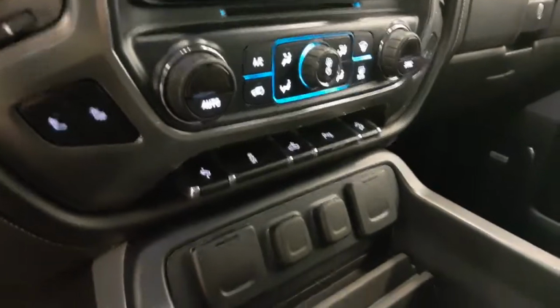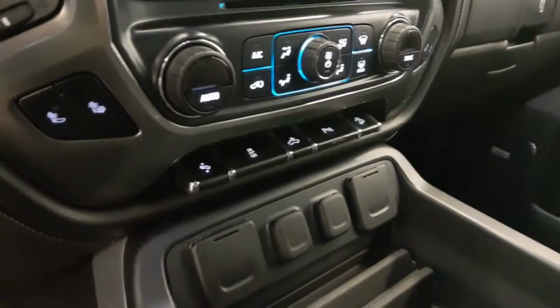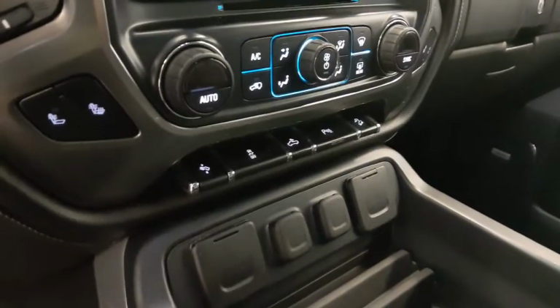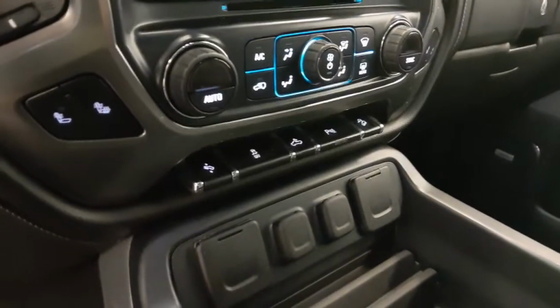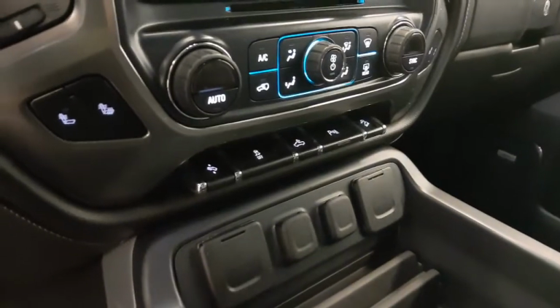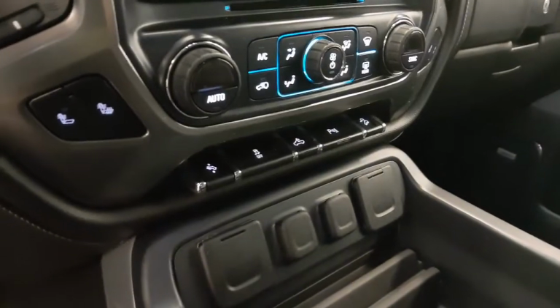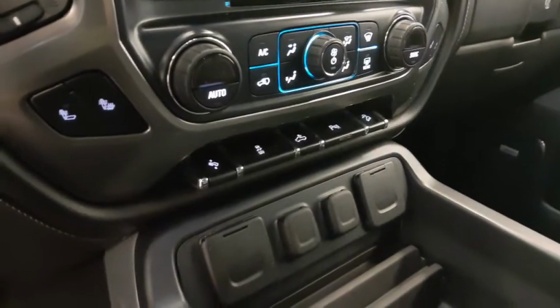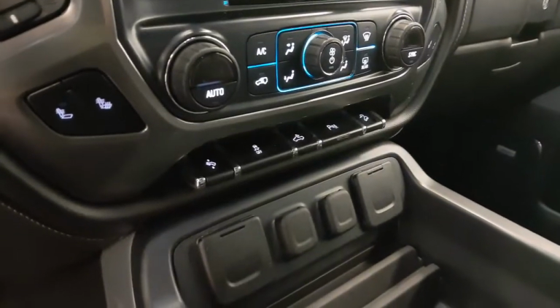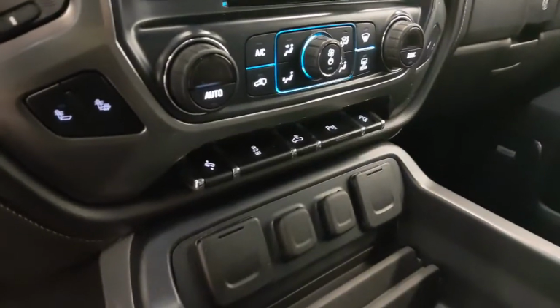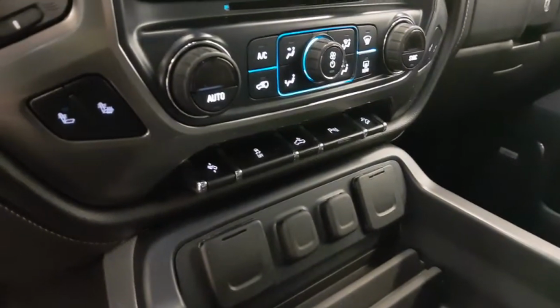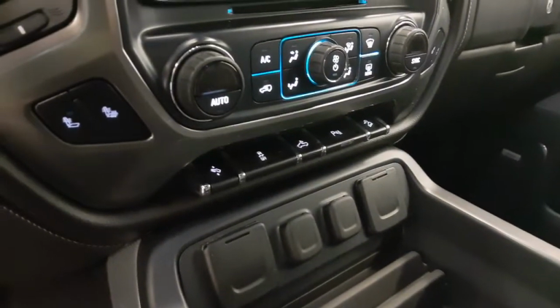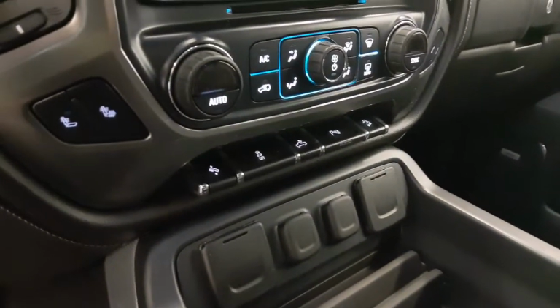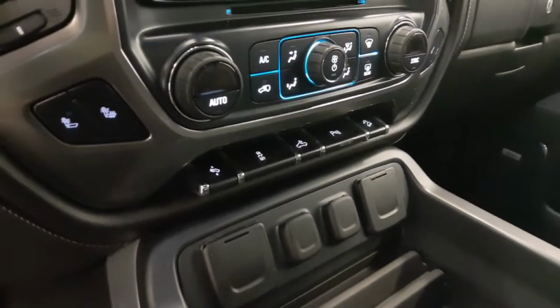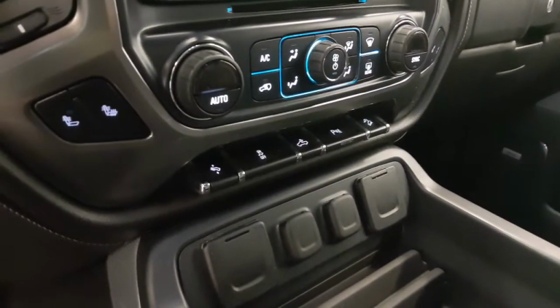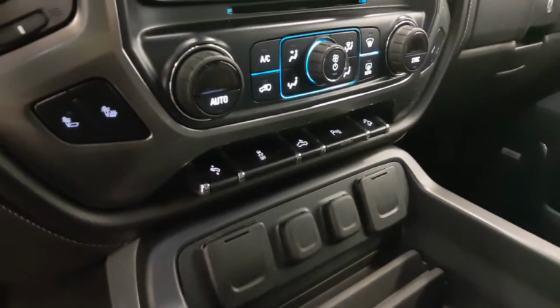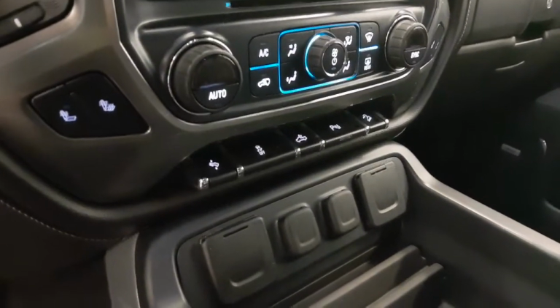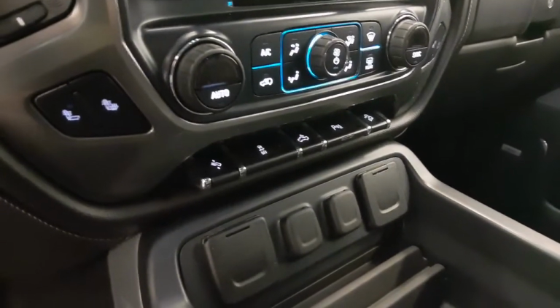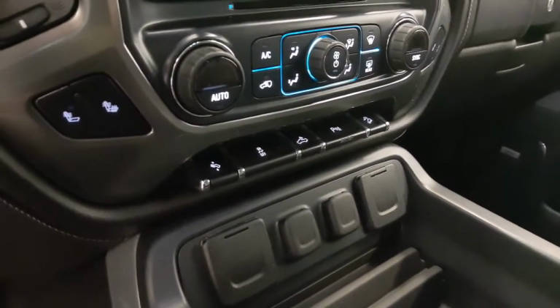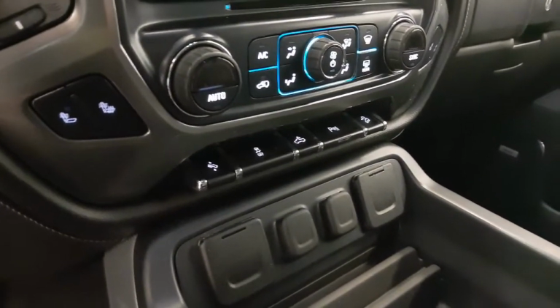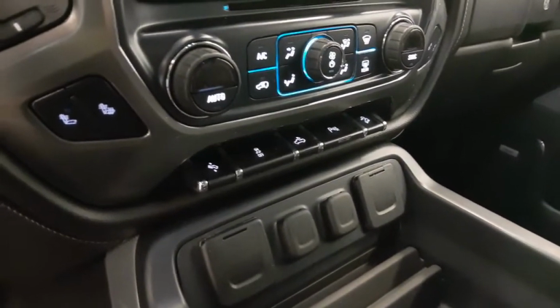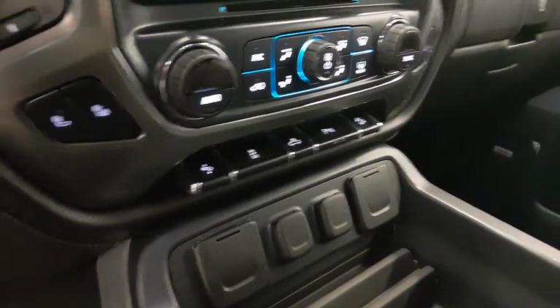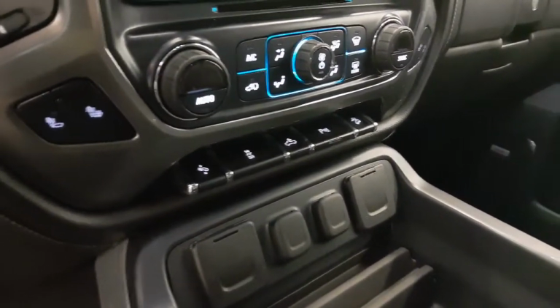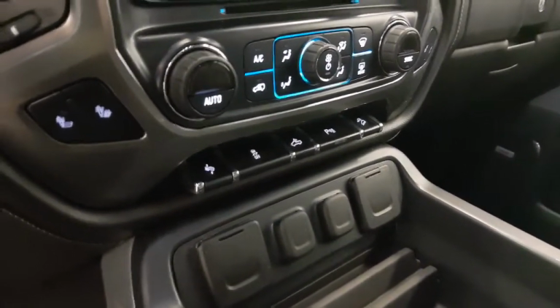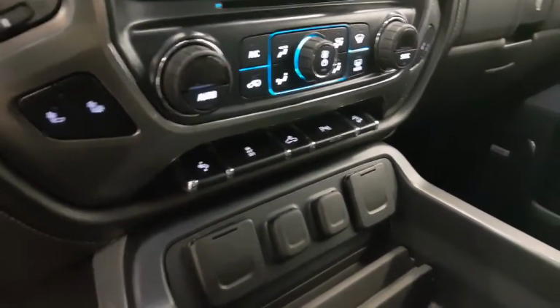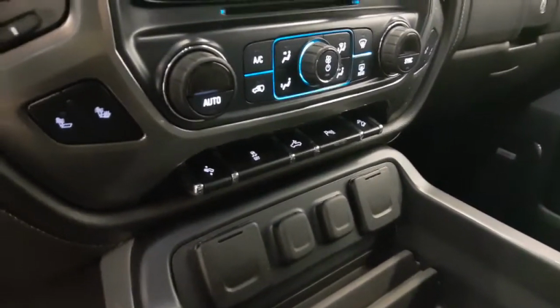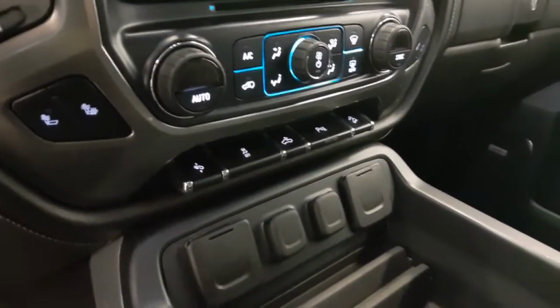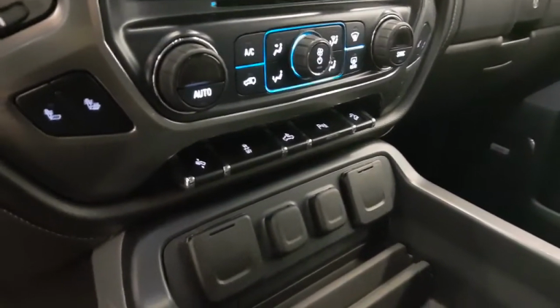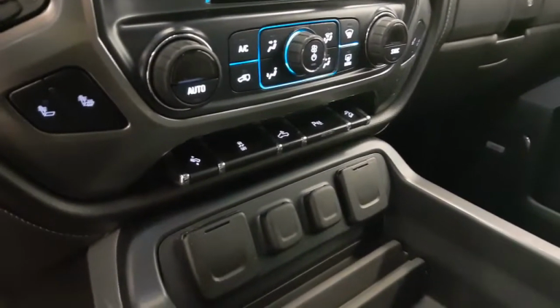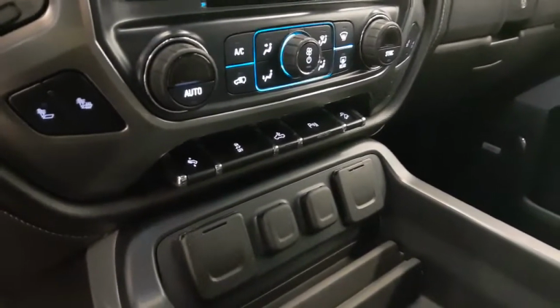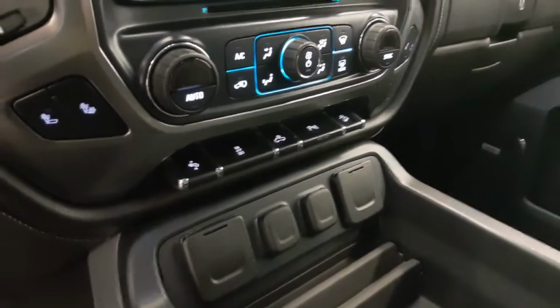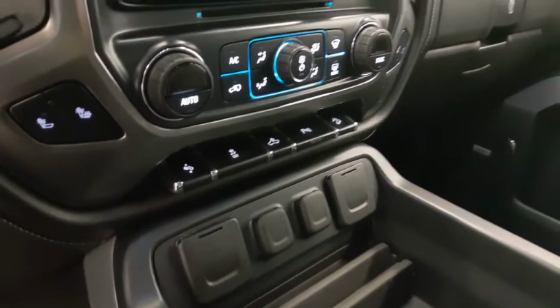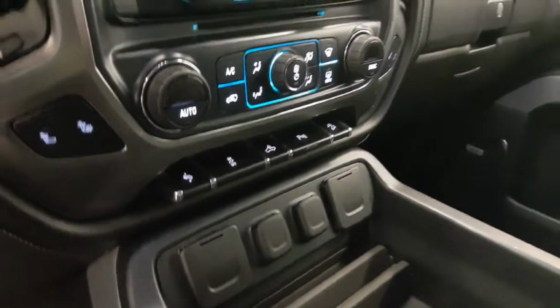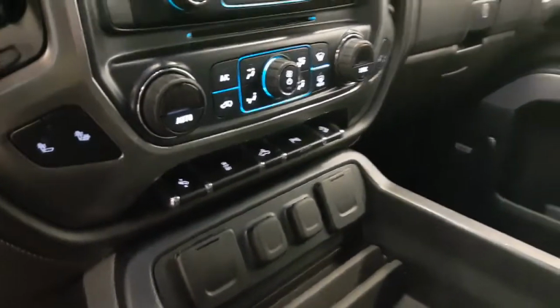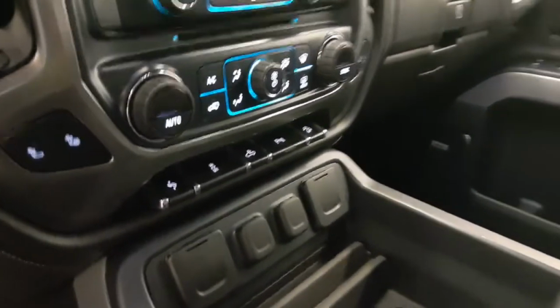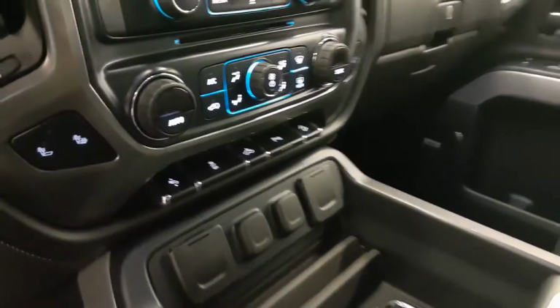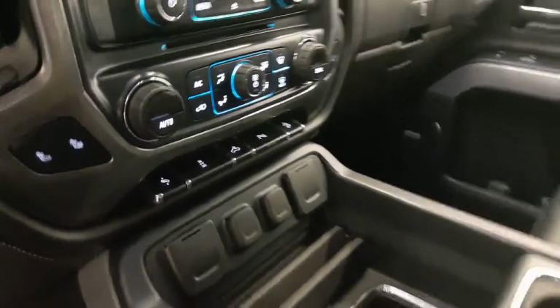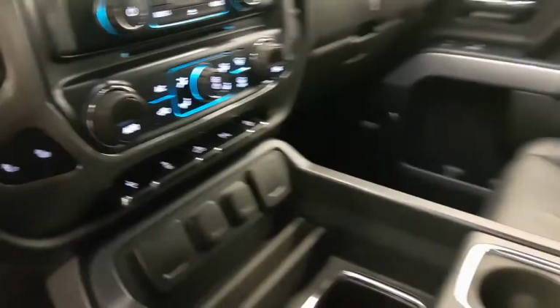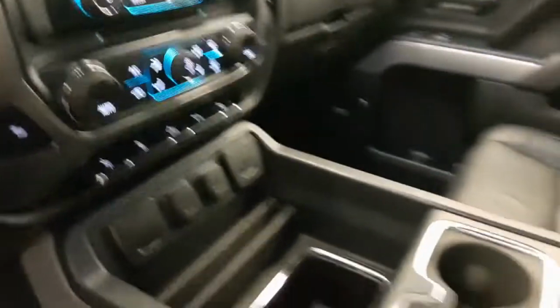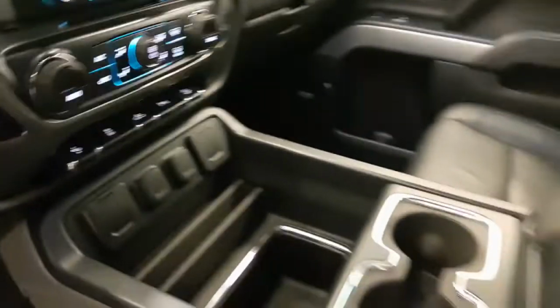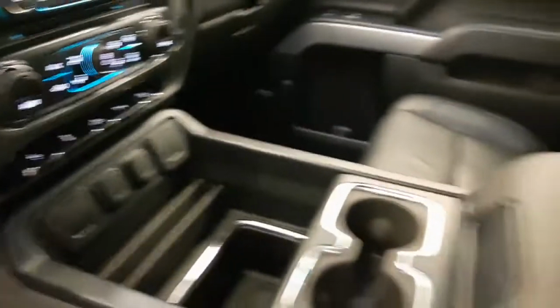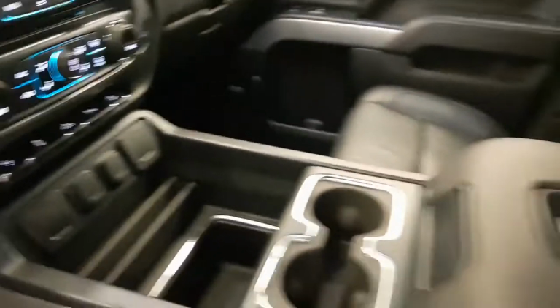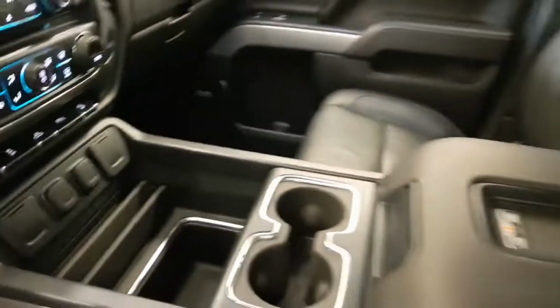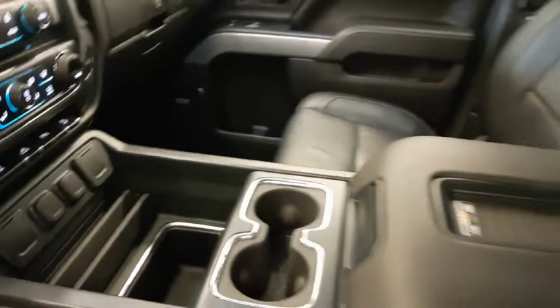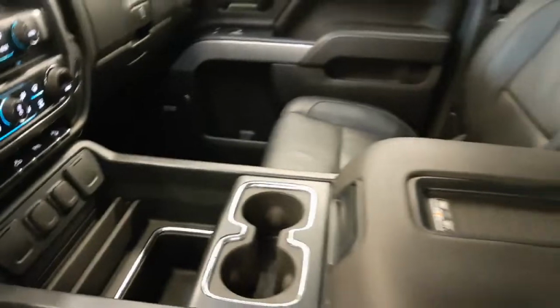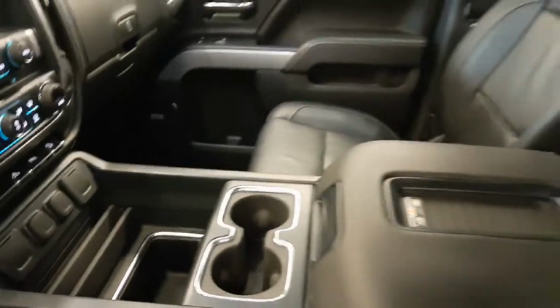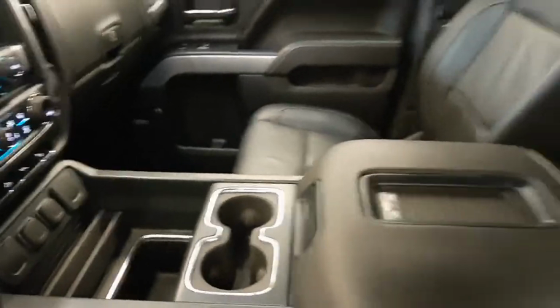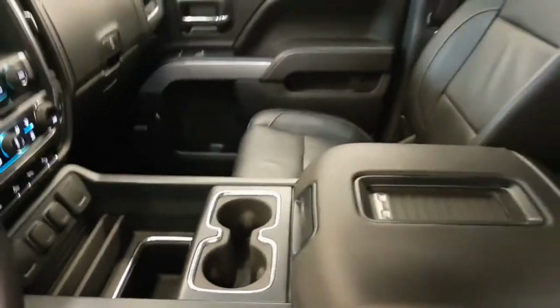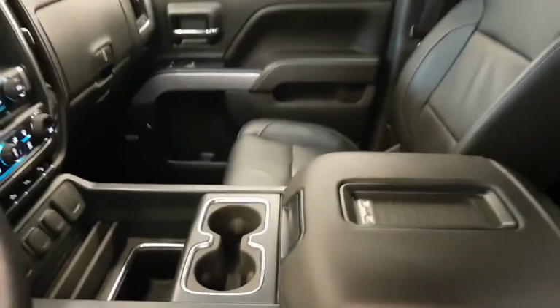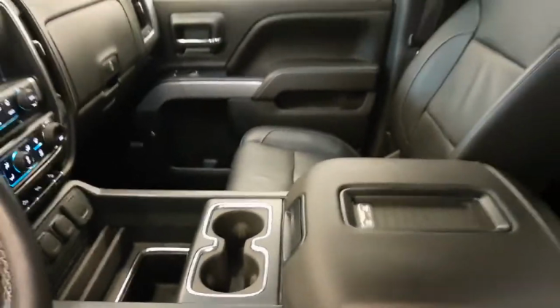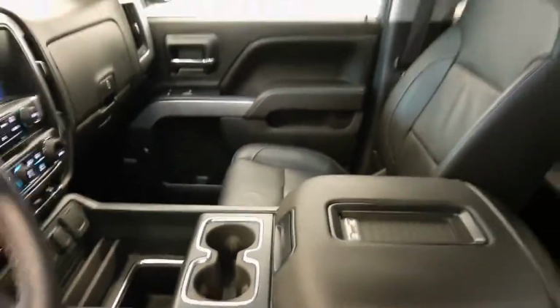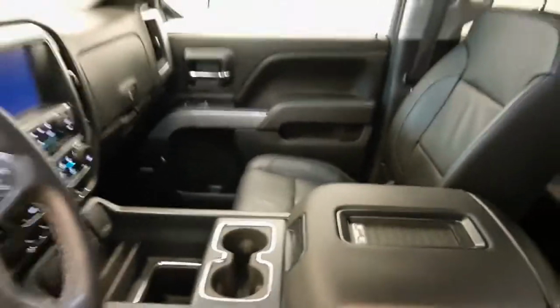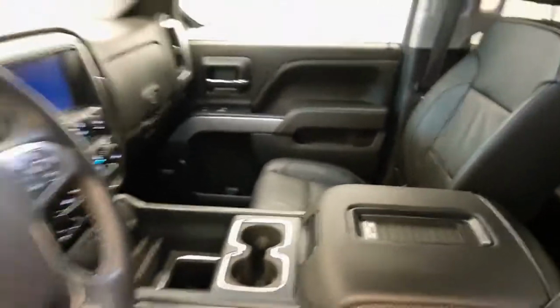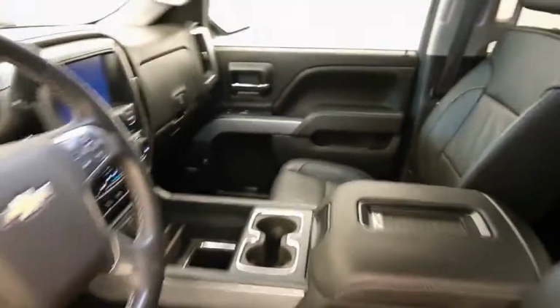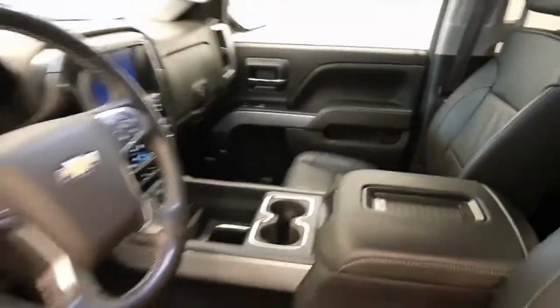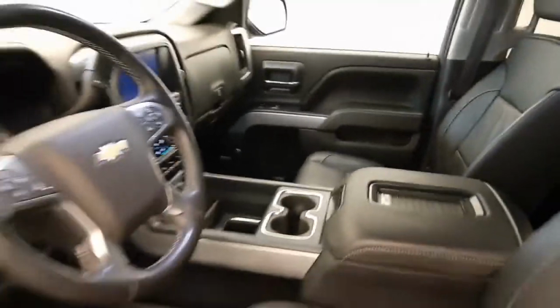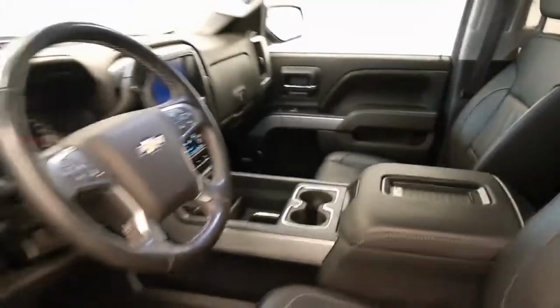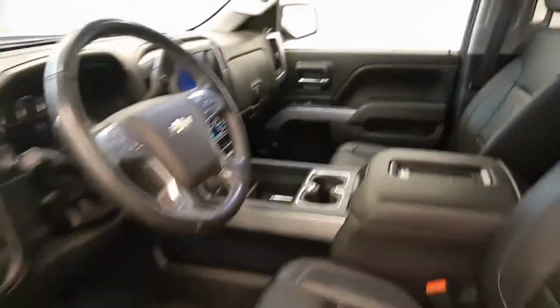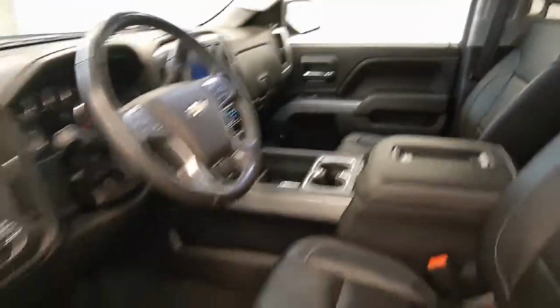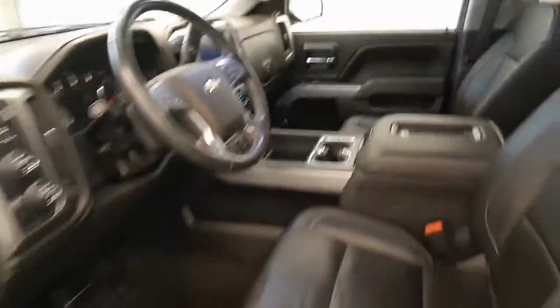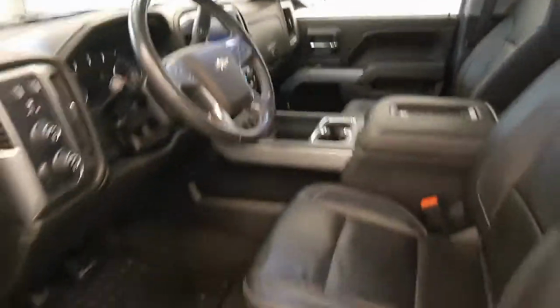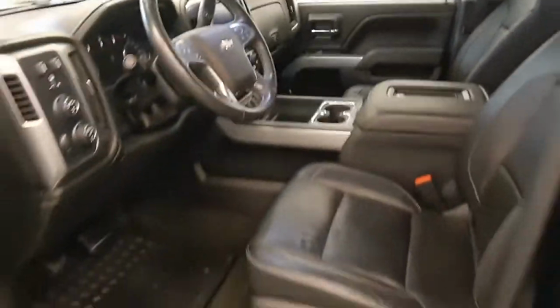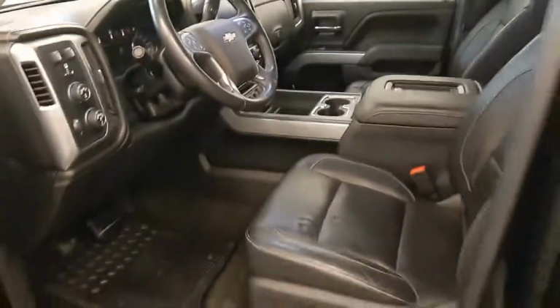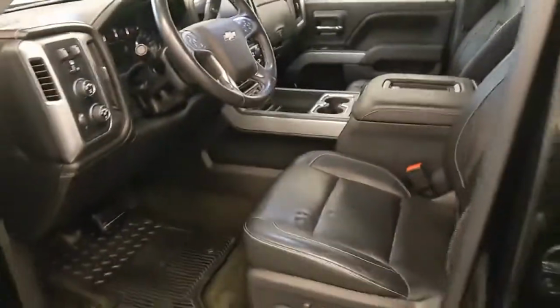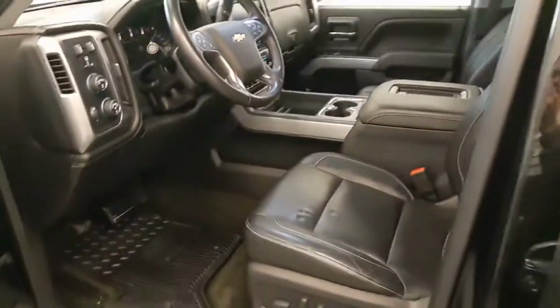Power adjustable foot pedals, tracking control, rear cargo line controls, parking assist controls, hill descent controls, wireless charging pad, and our interior colour is black.